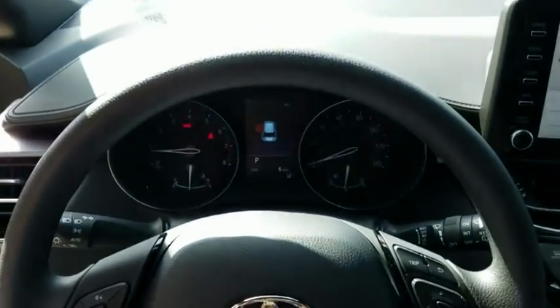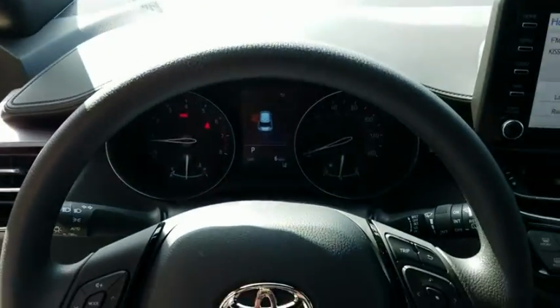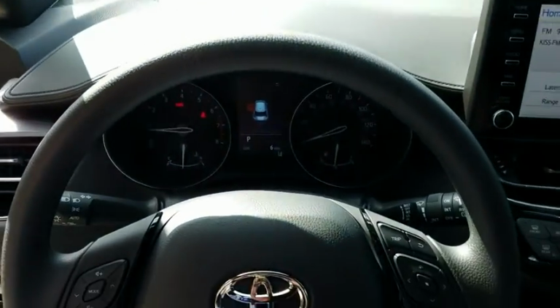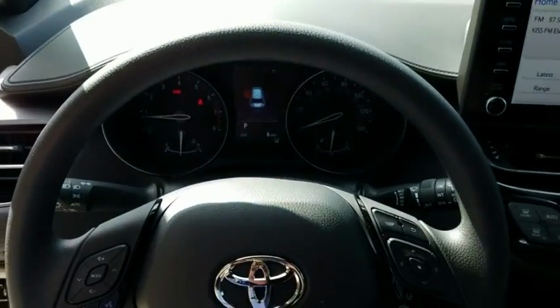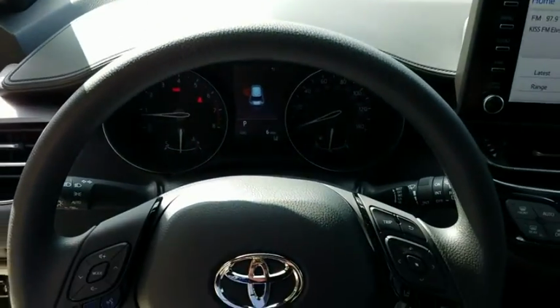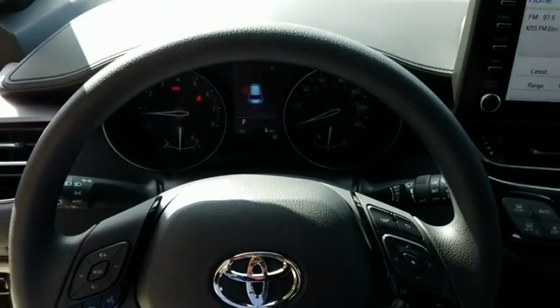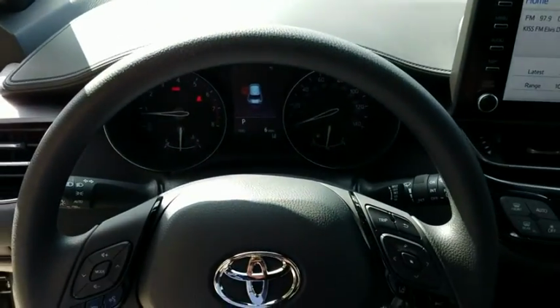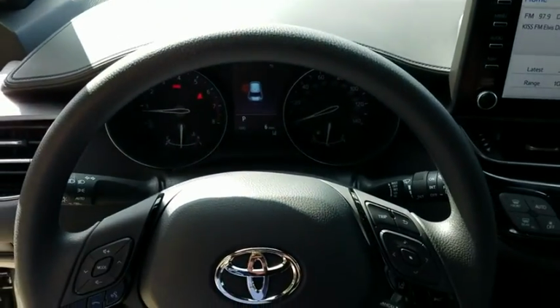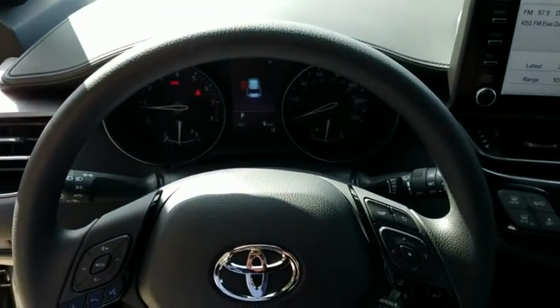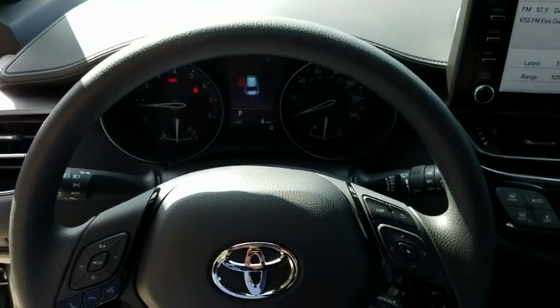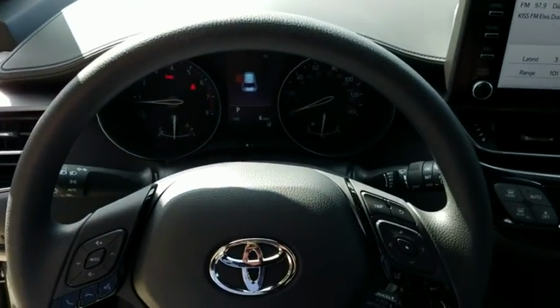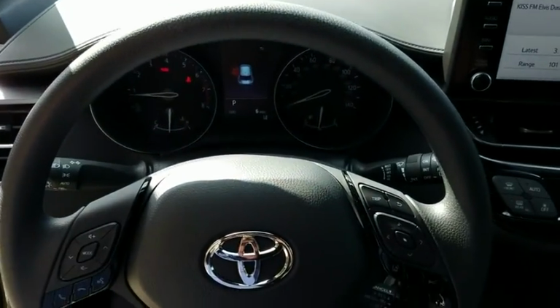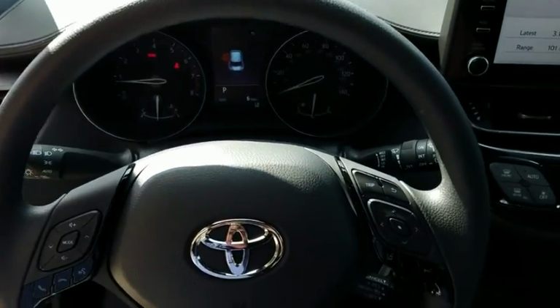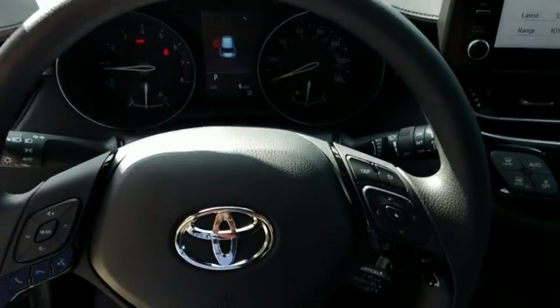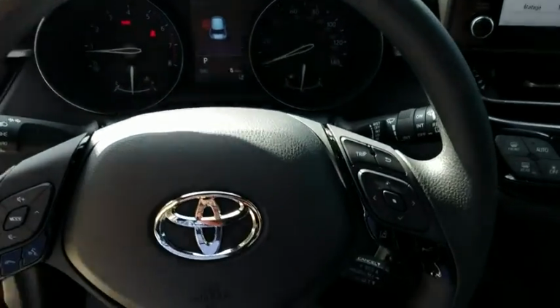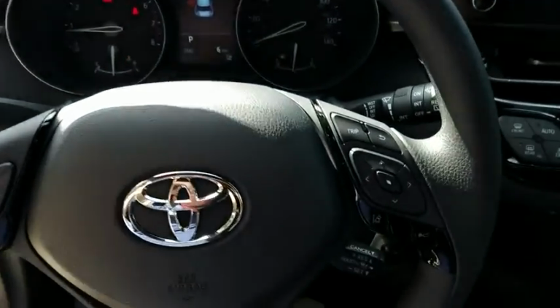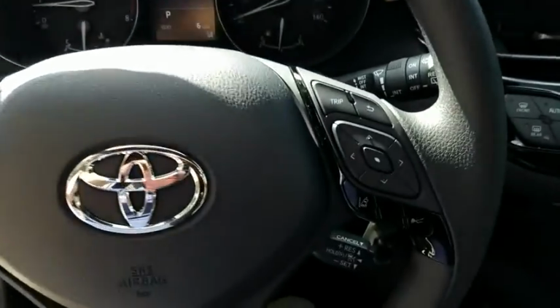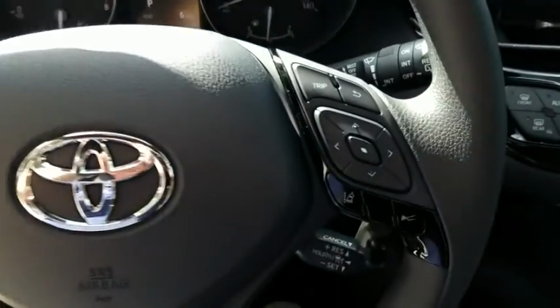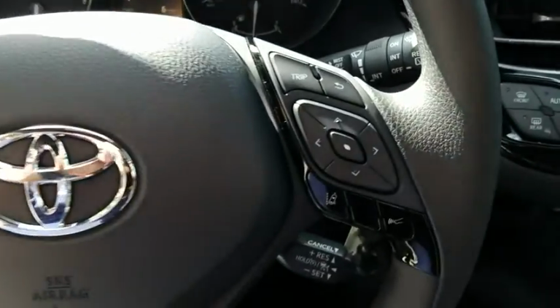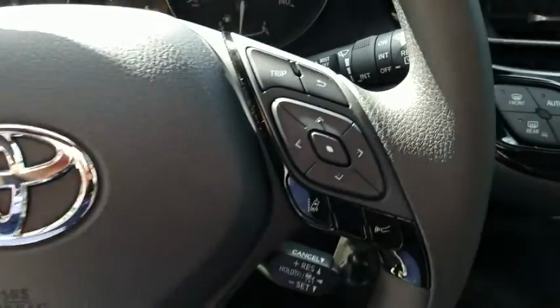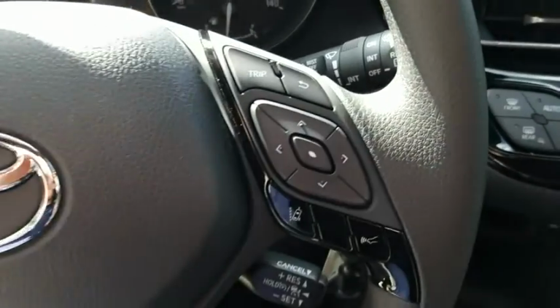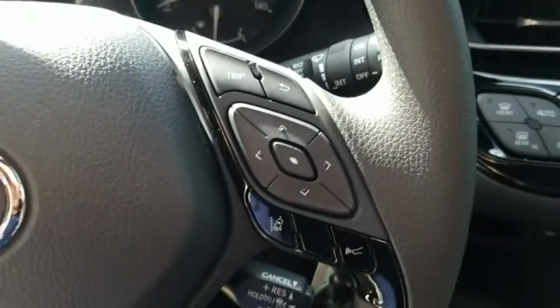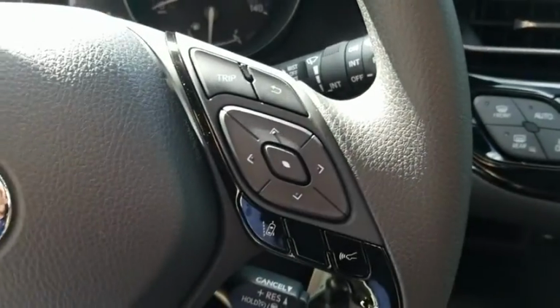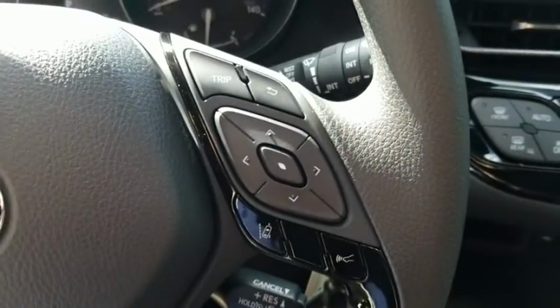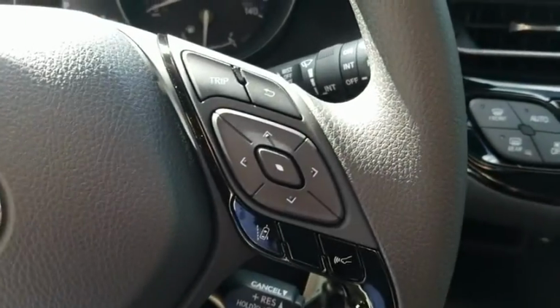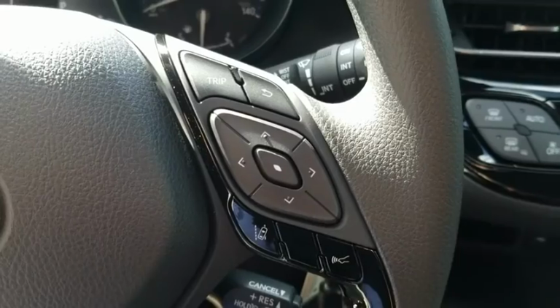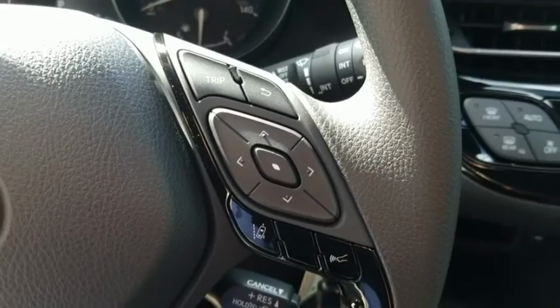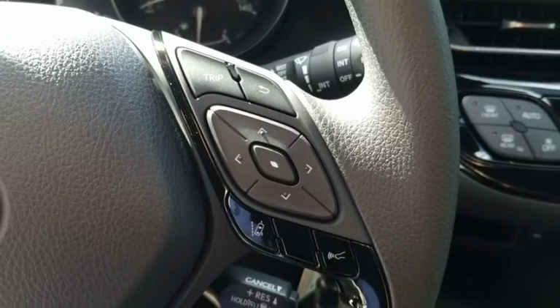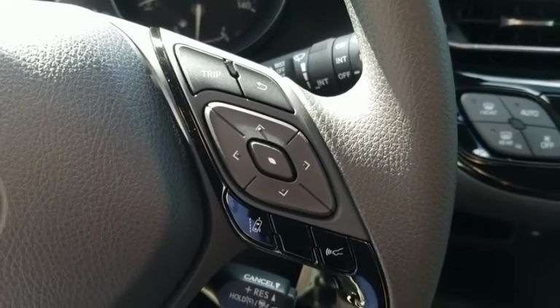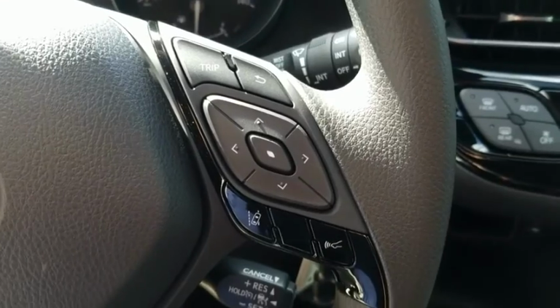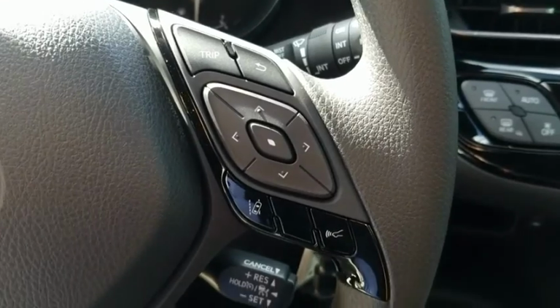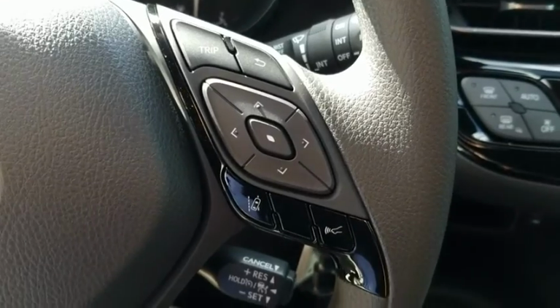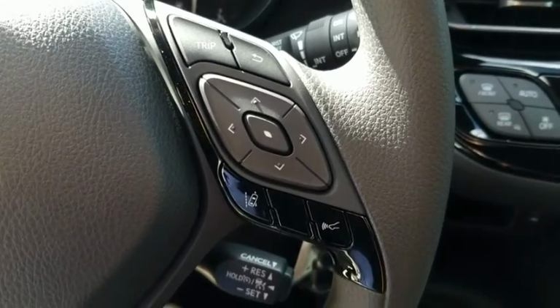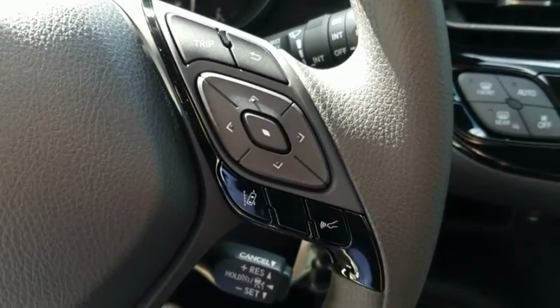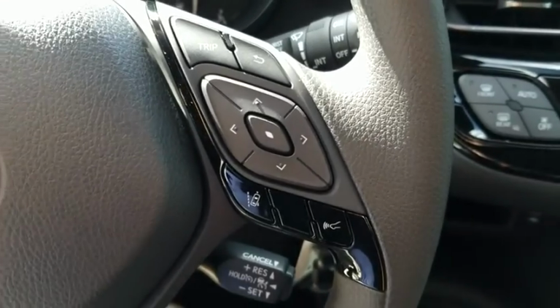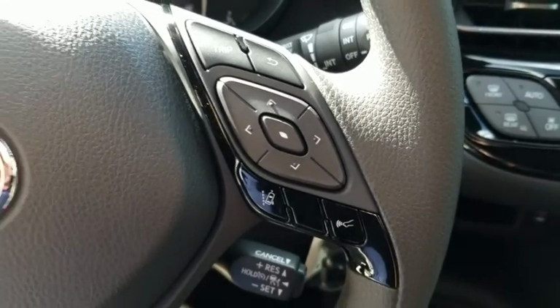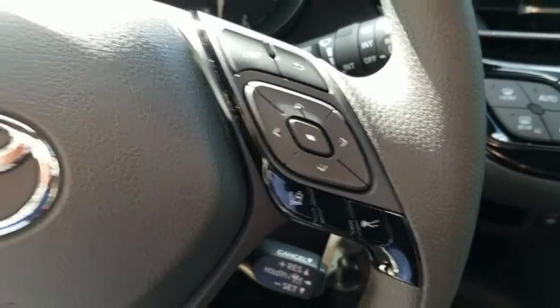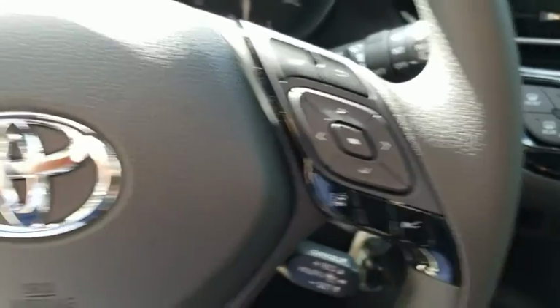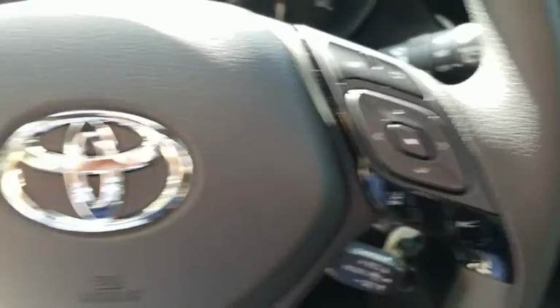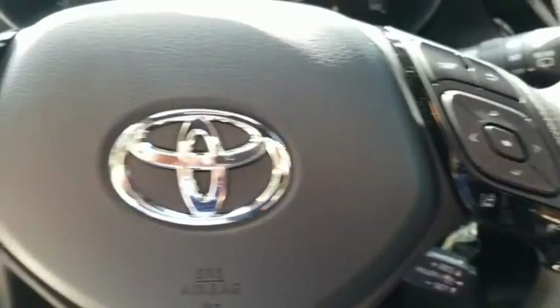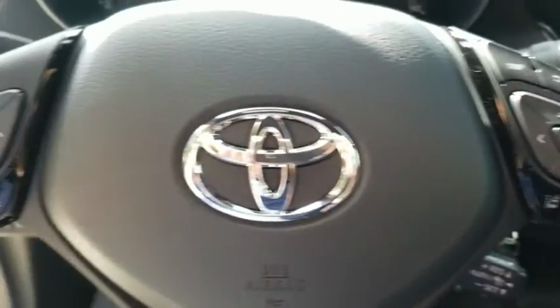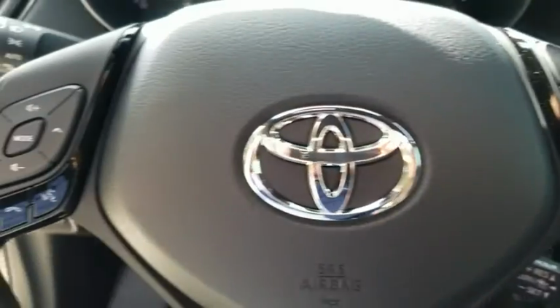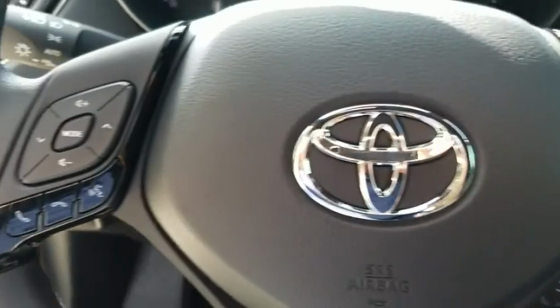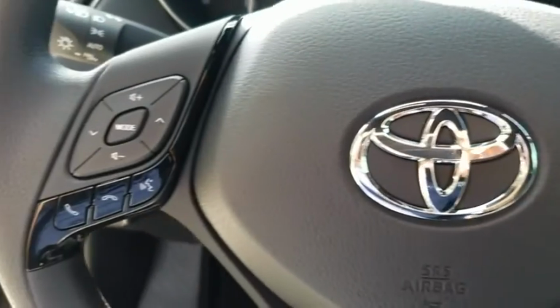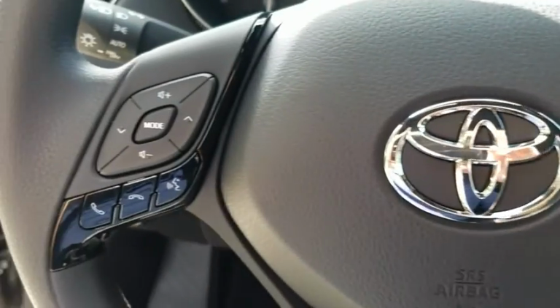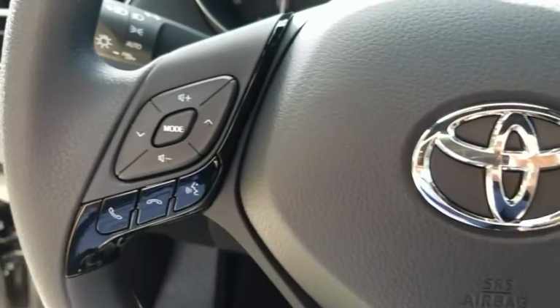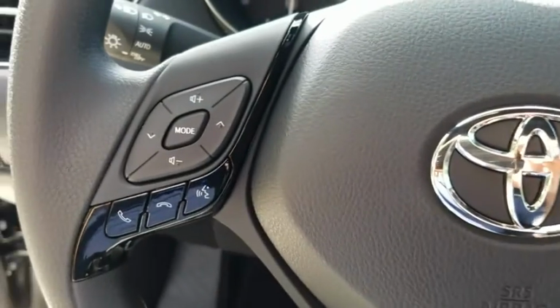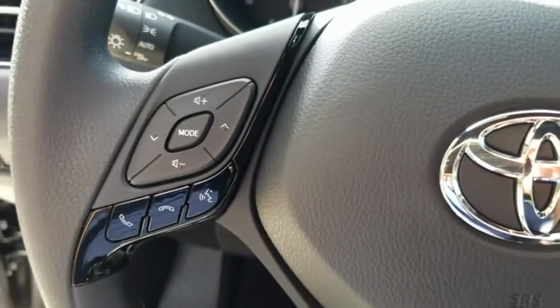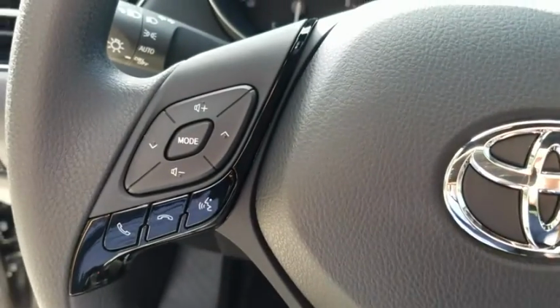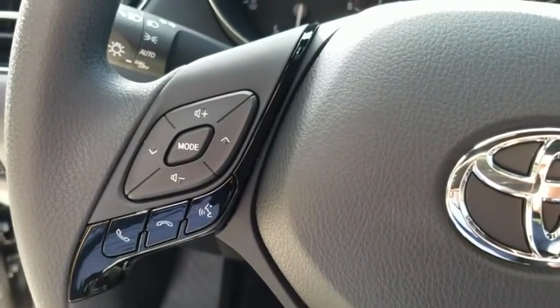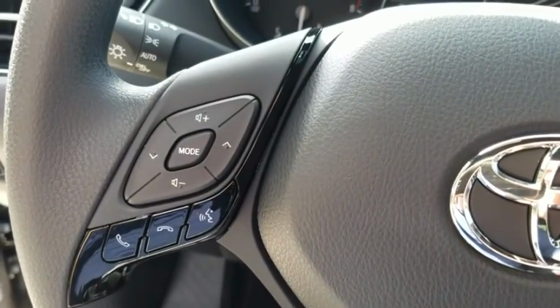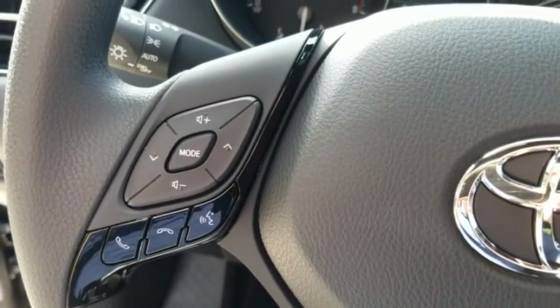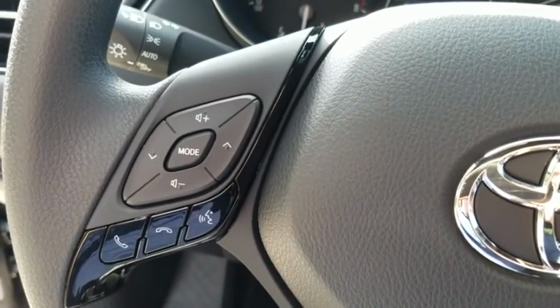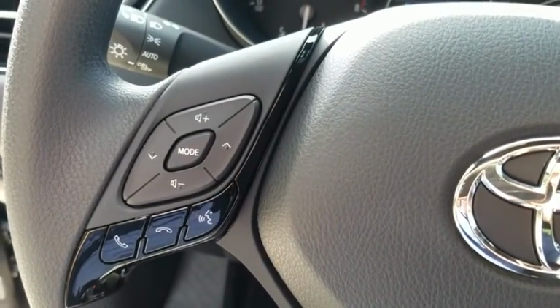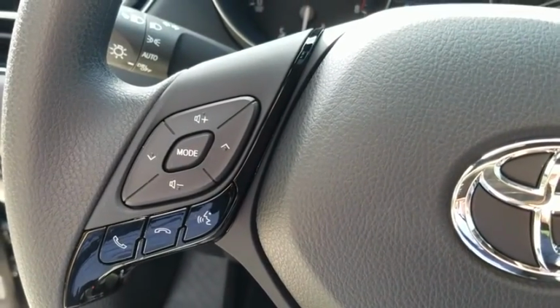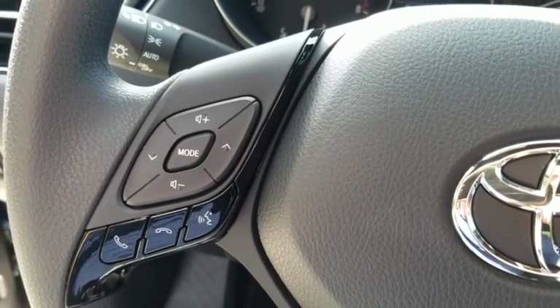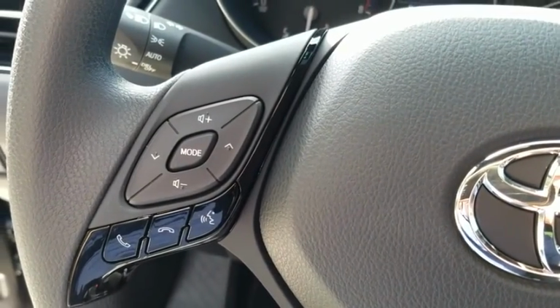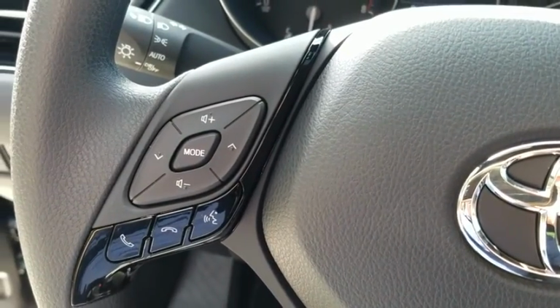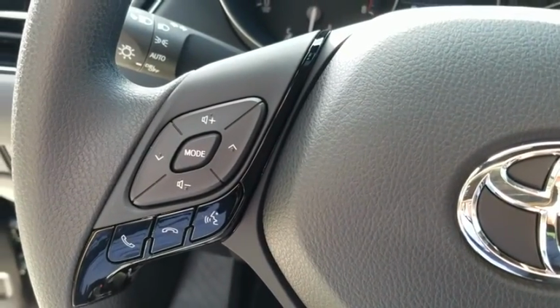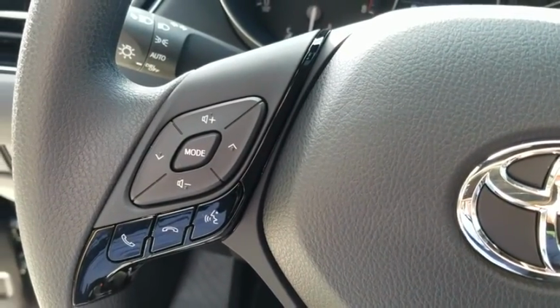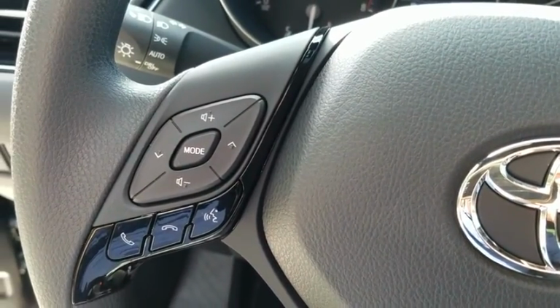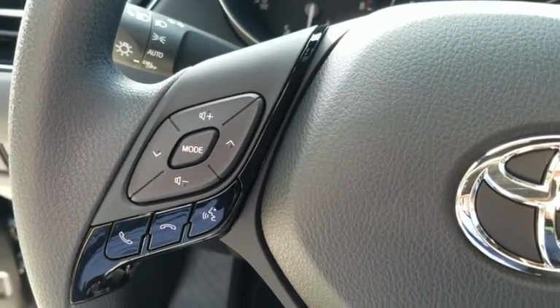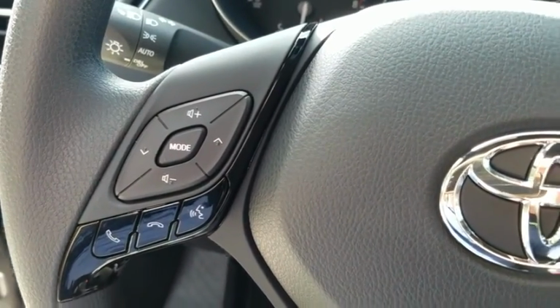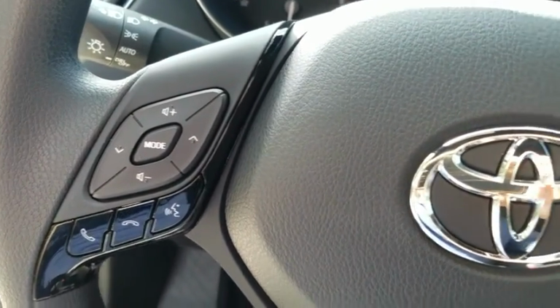Driver vanity mirror, front bucket seats, cloth seats, front reading lamps, rear window wiper, tilt steering wheel.